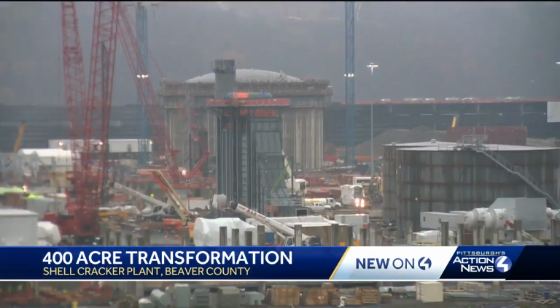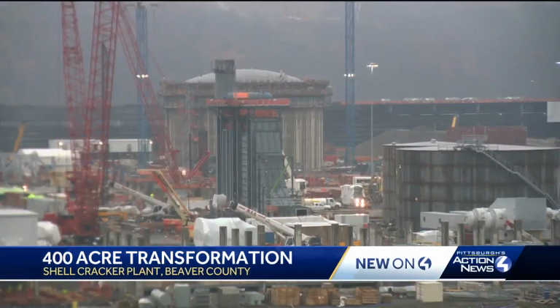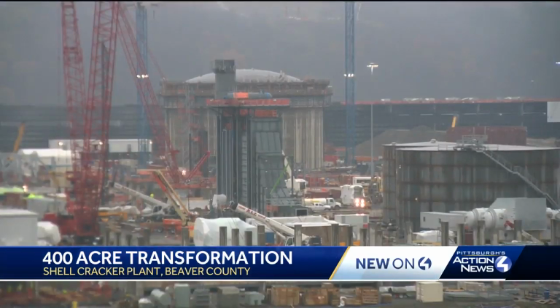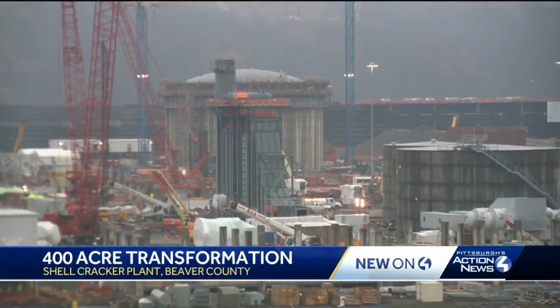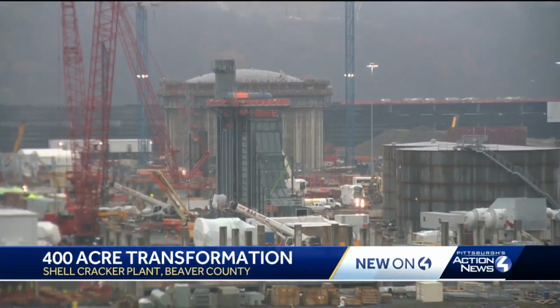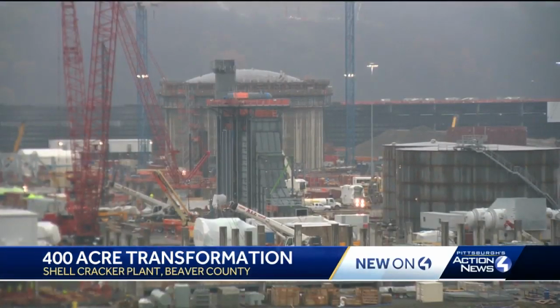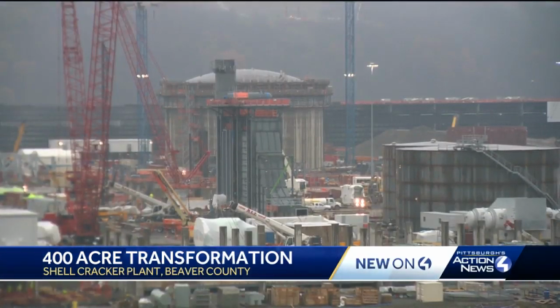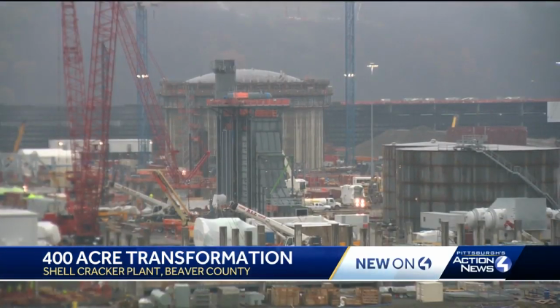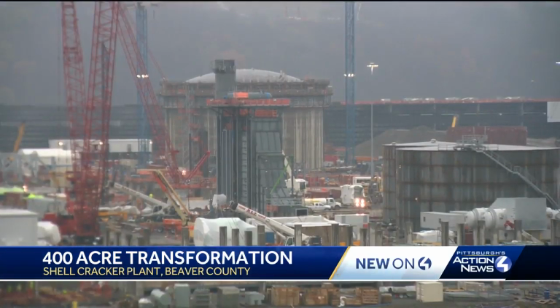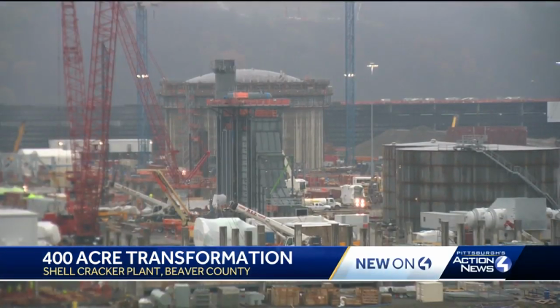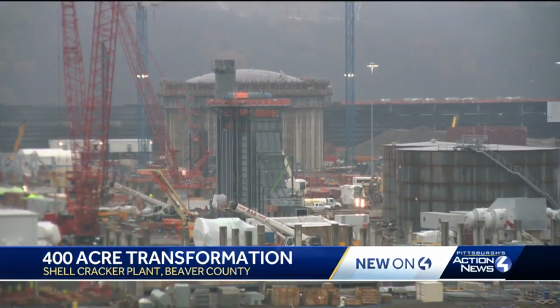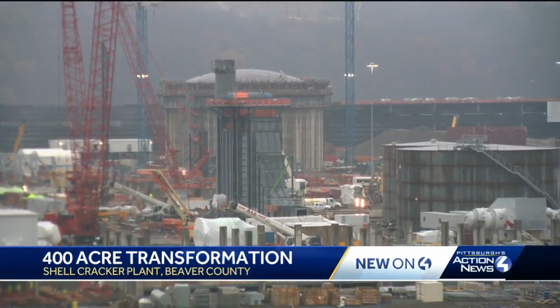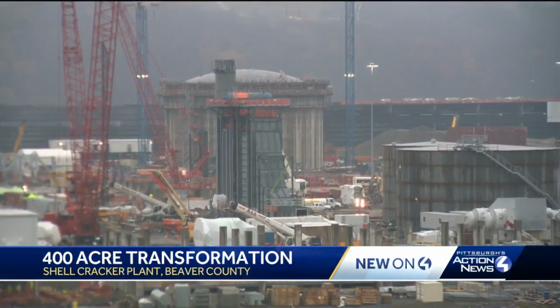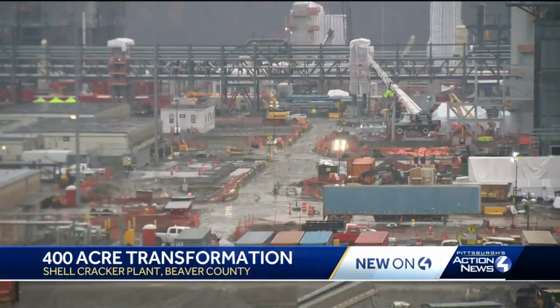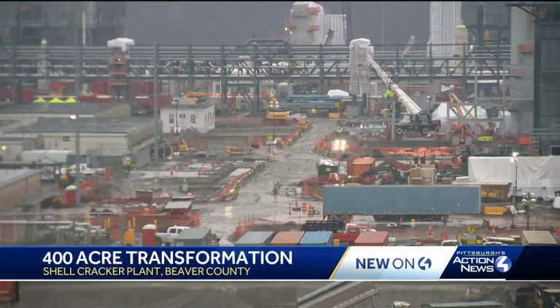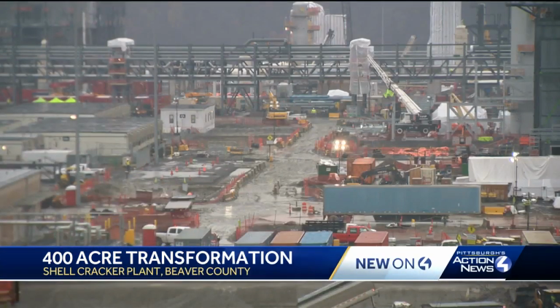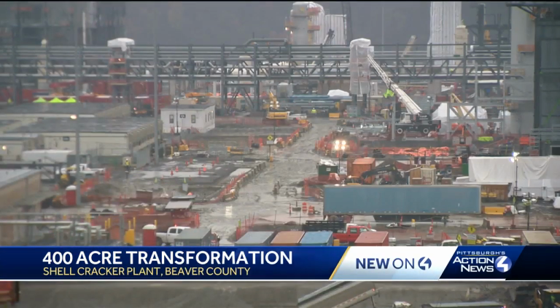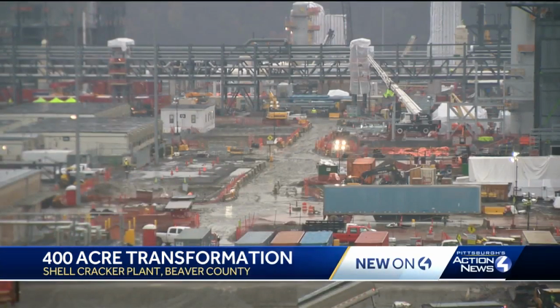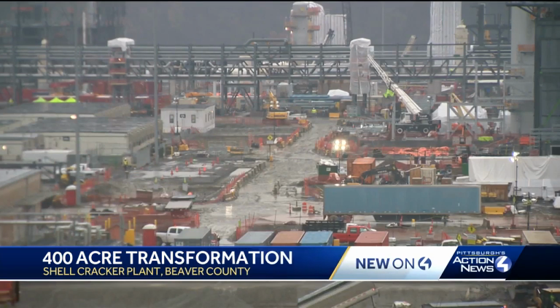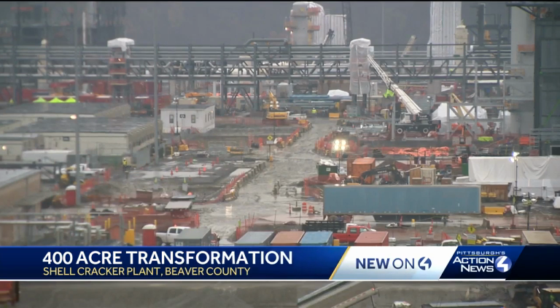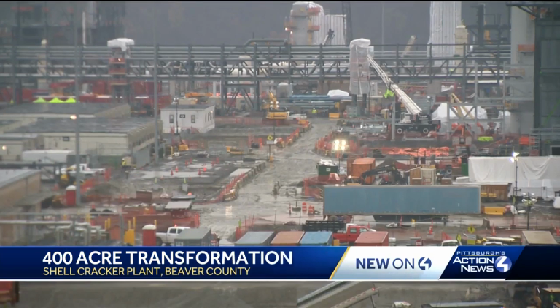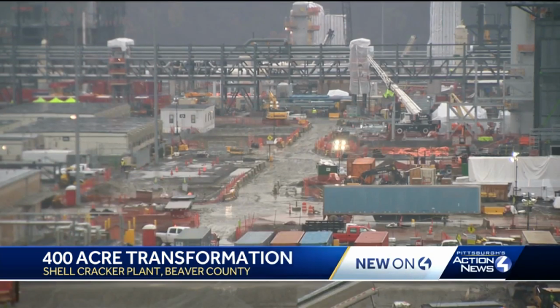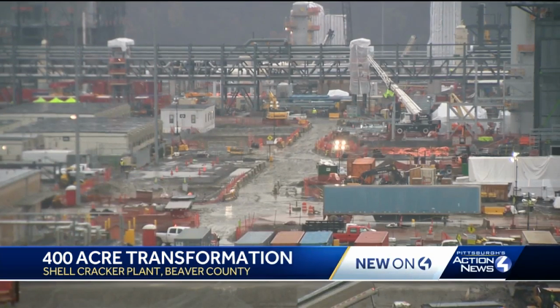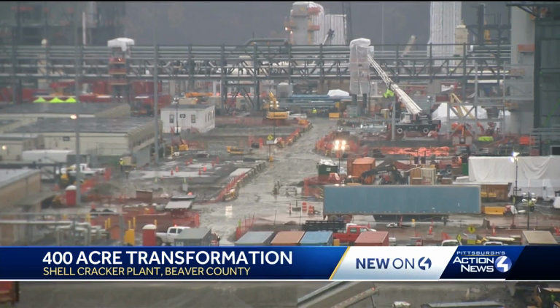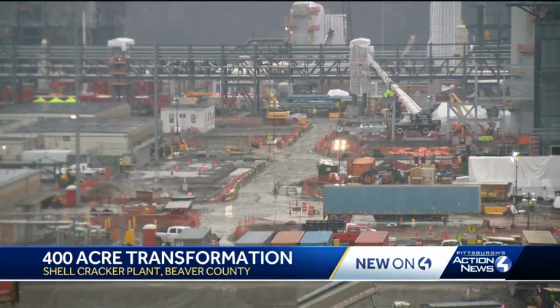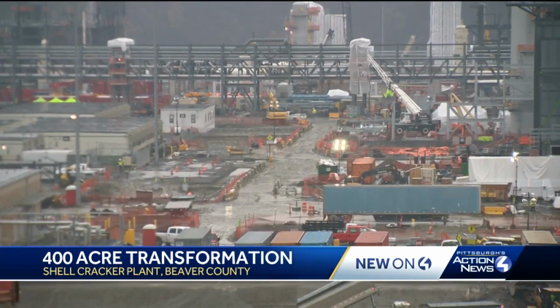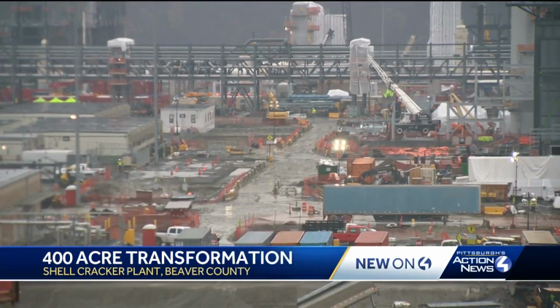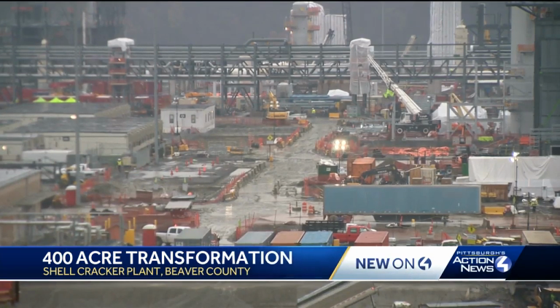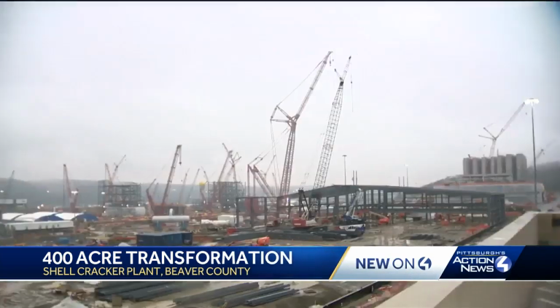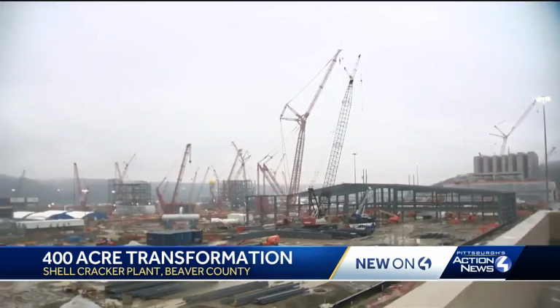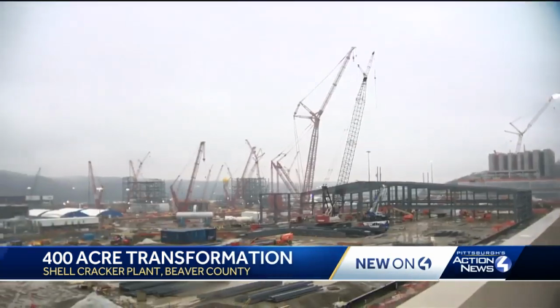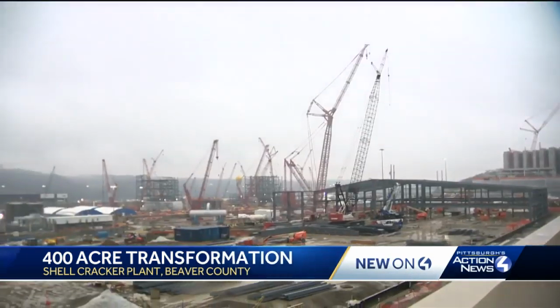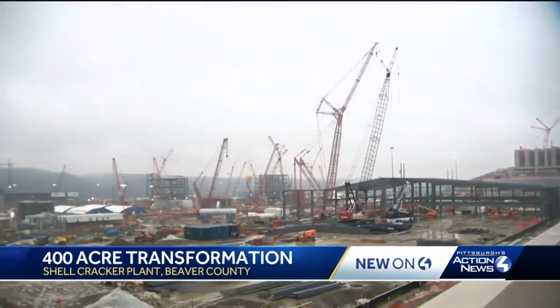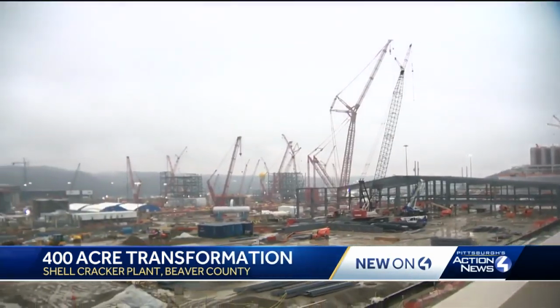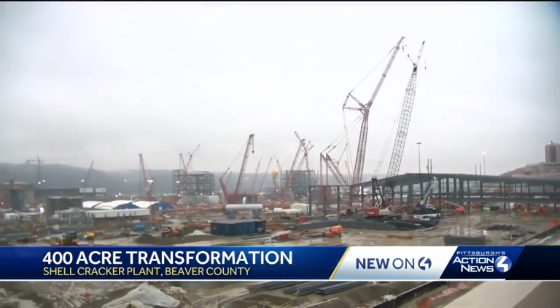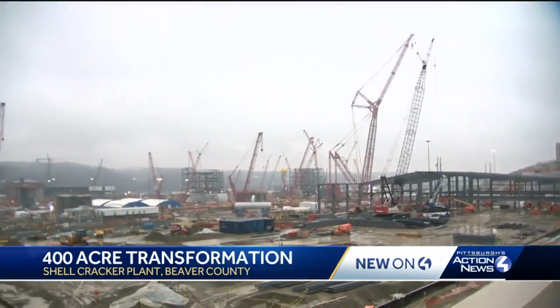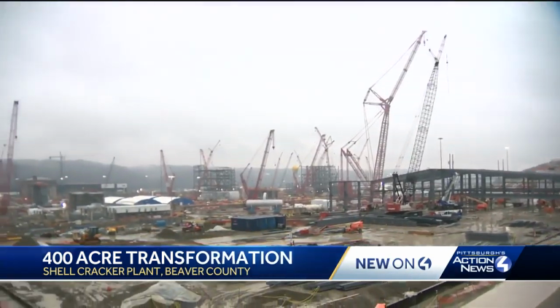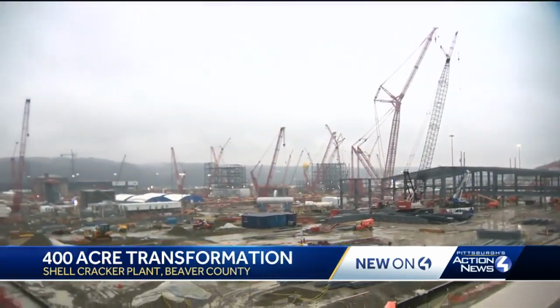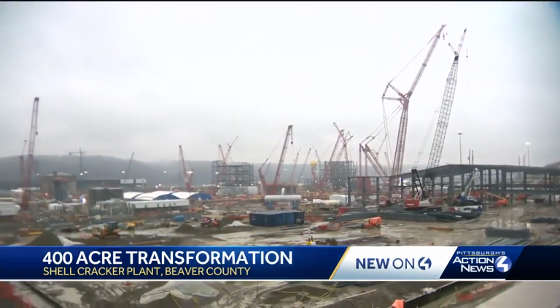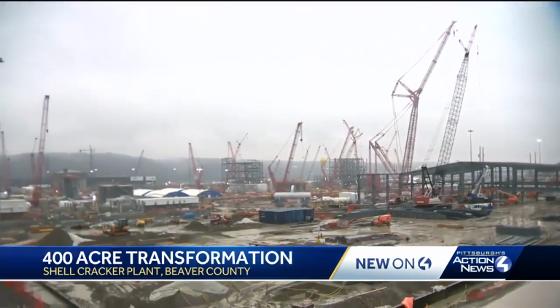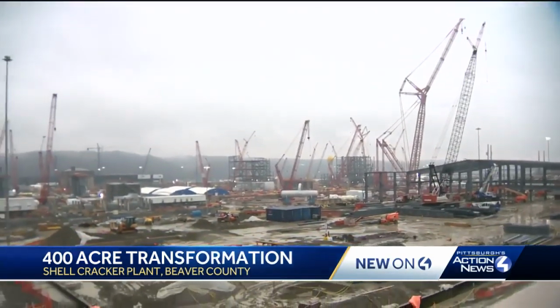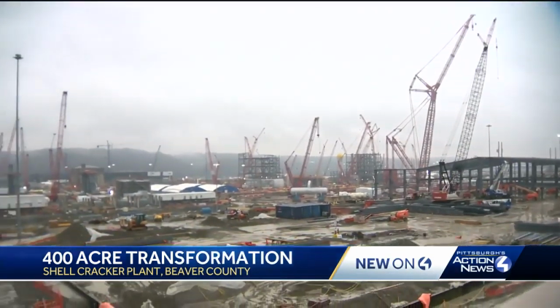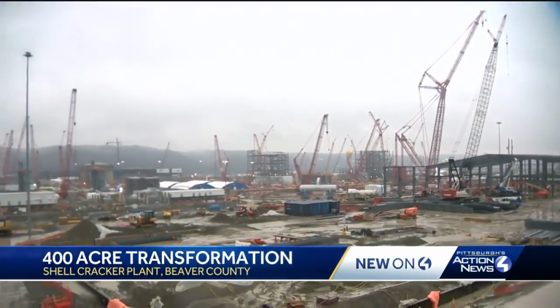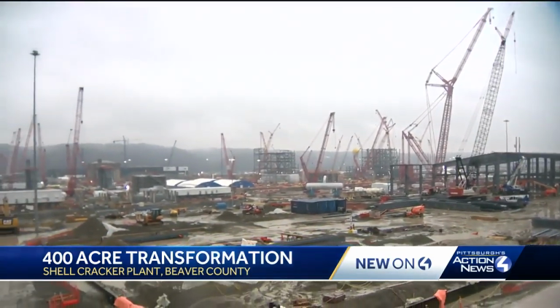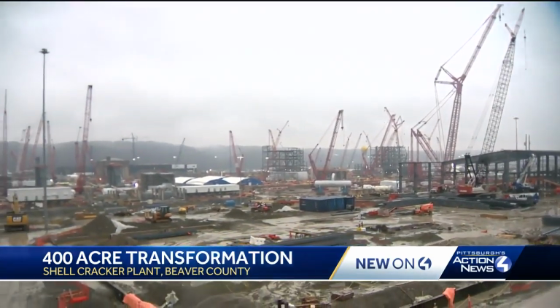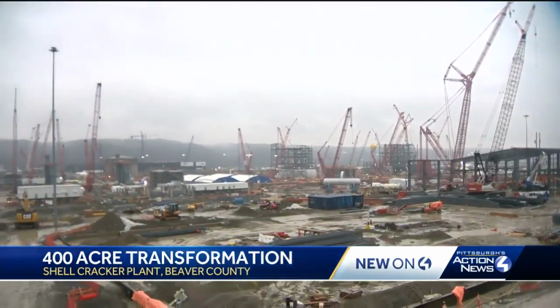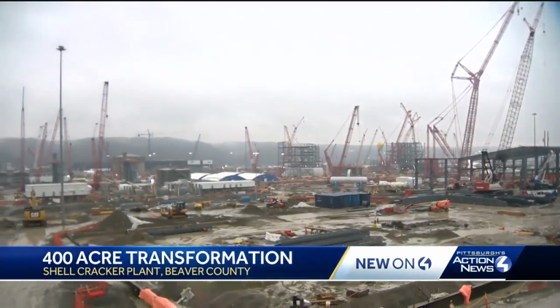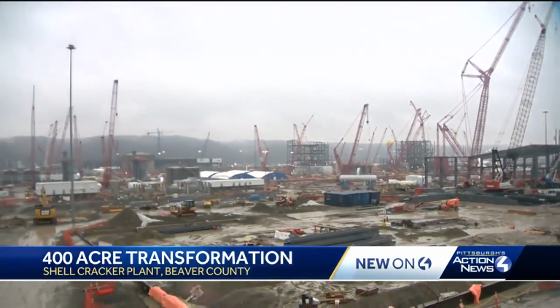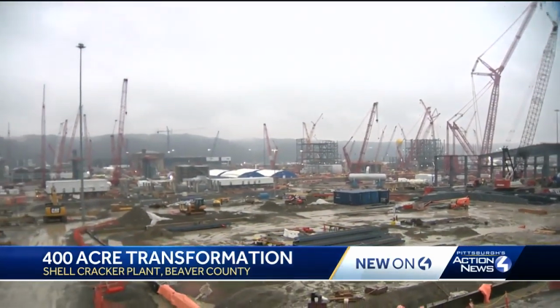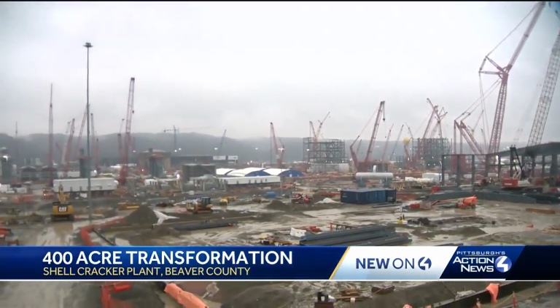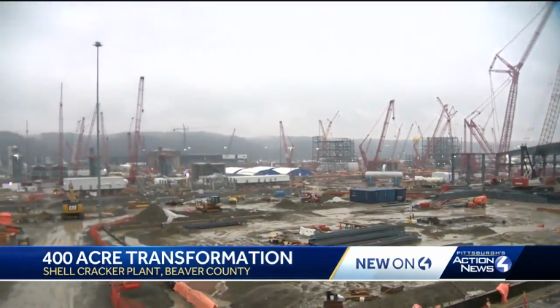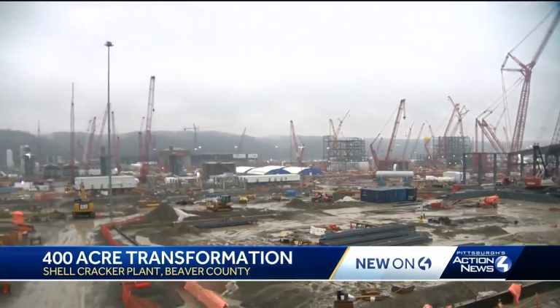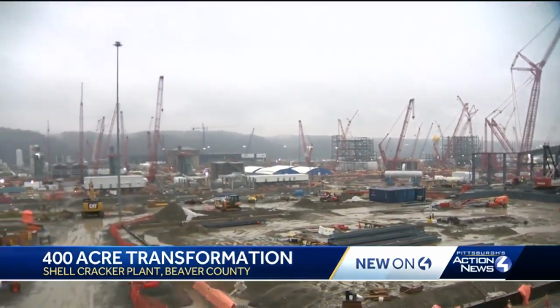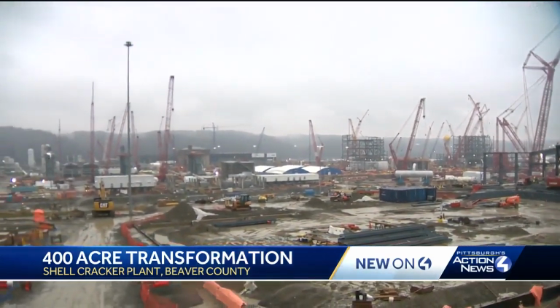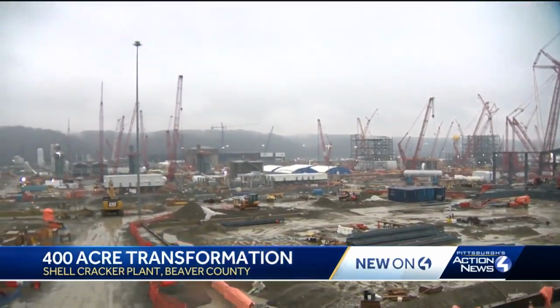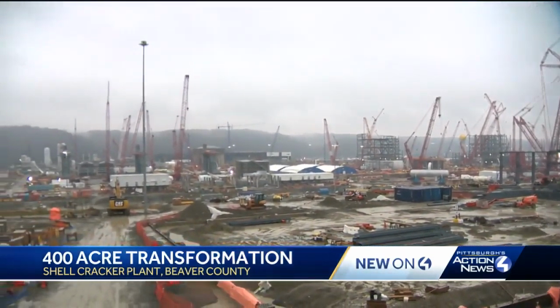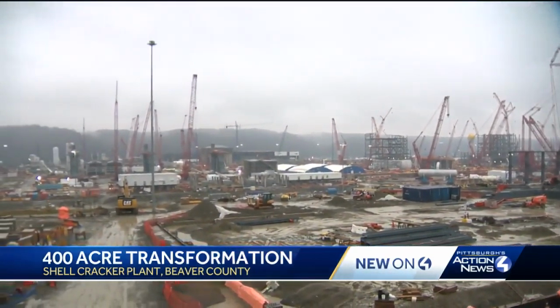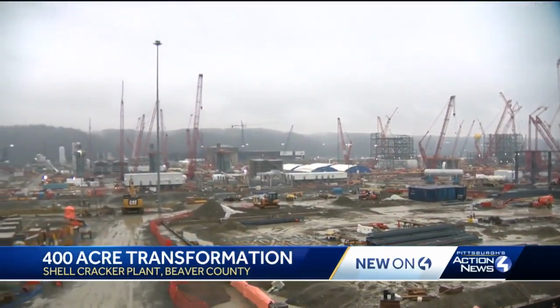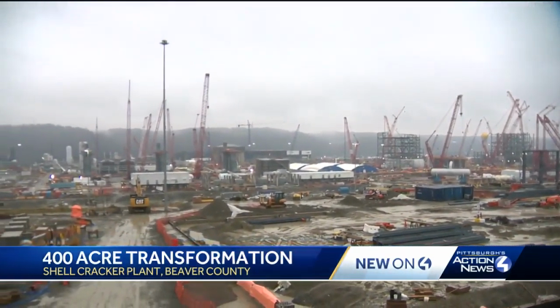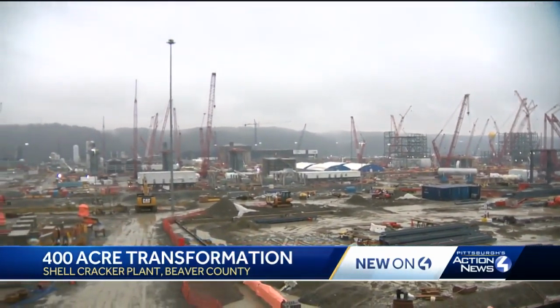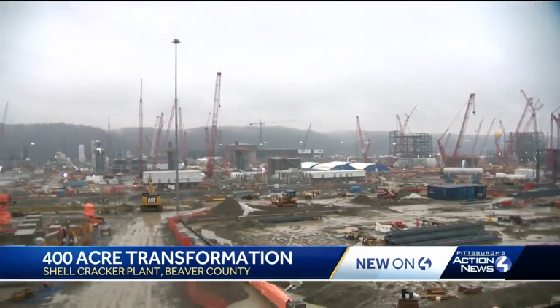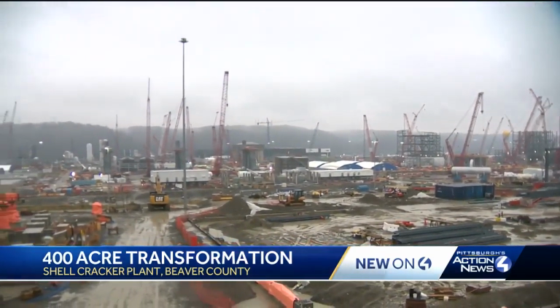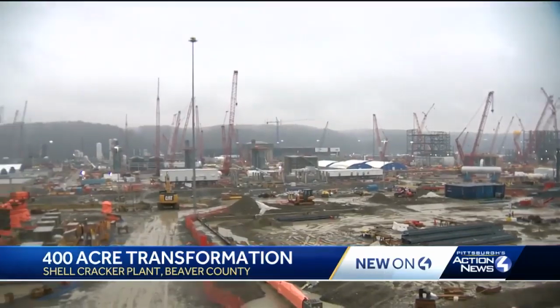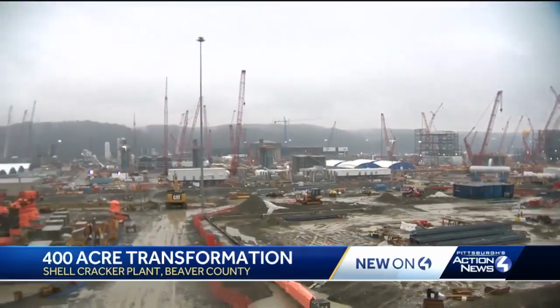Officials say things still appear to be on track for full operation sometime after 2020 in Beaver County. David Kaplan, Pittsburgh's Action News 4.